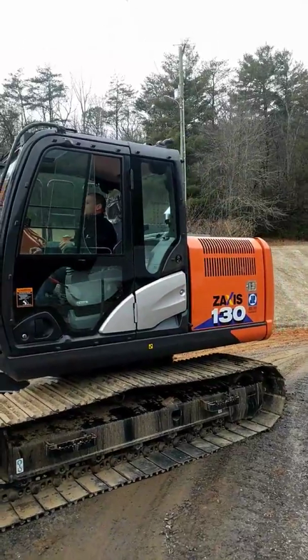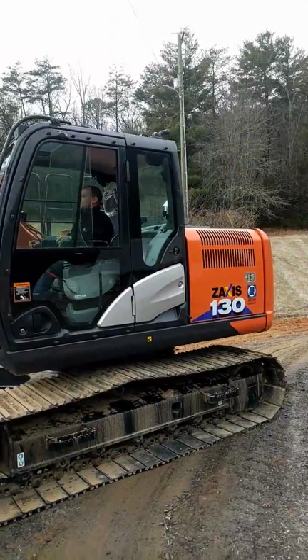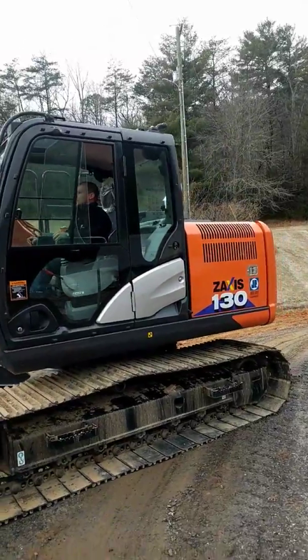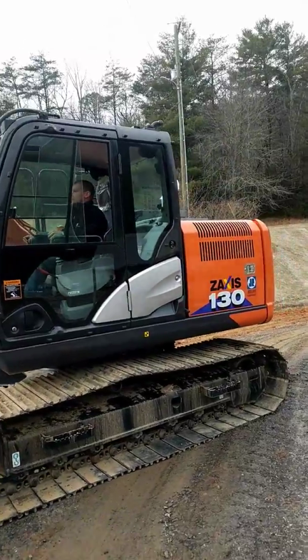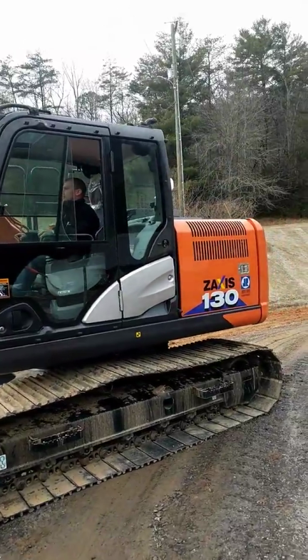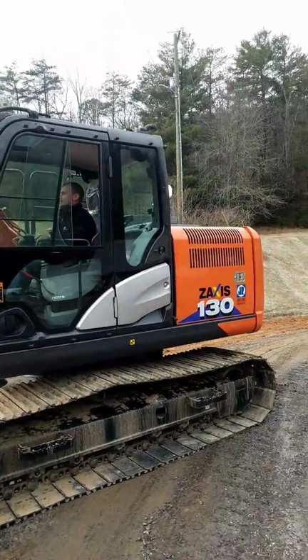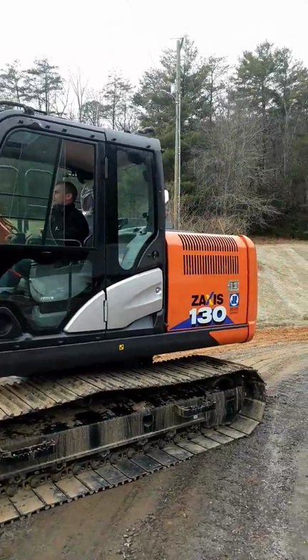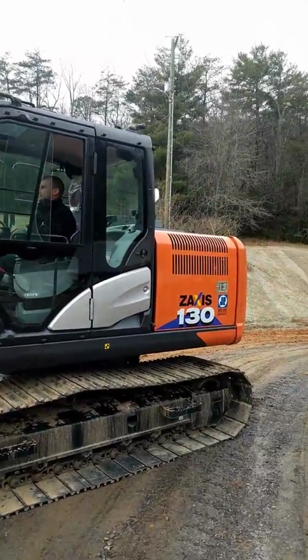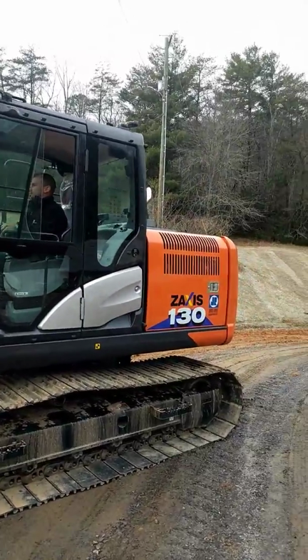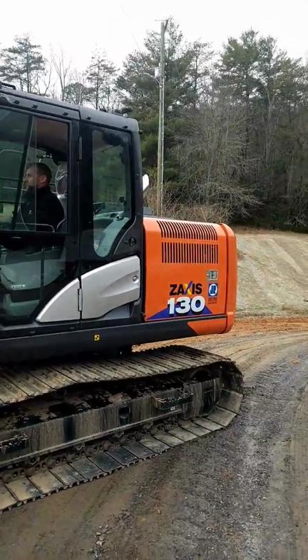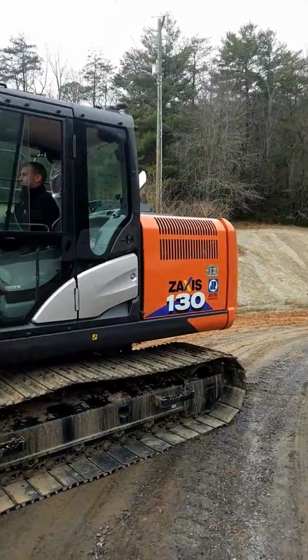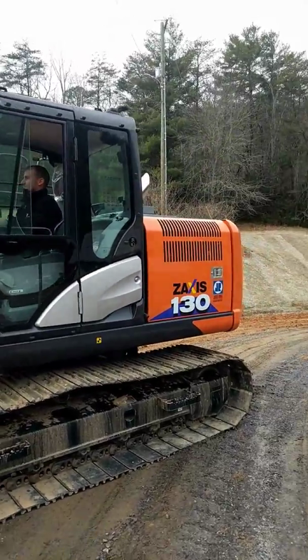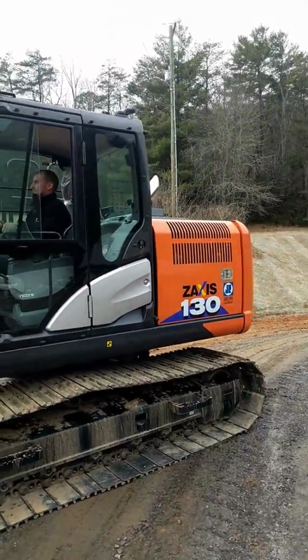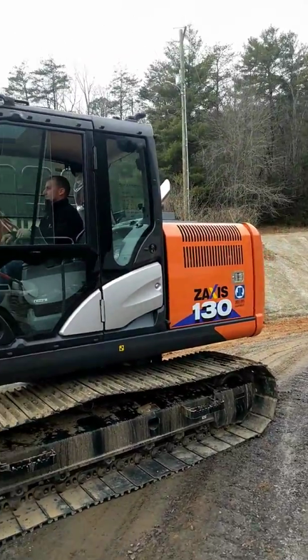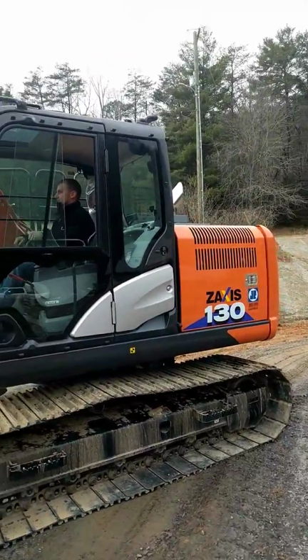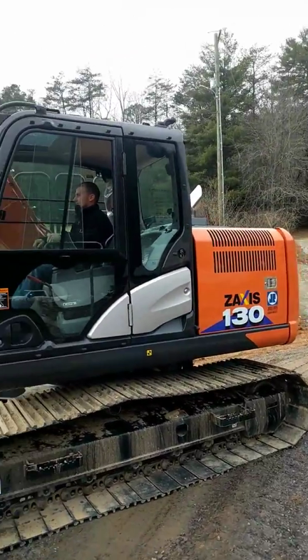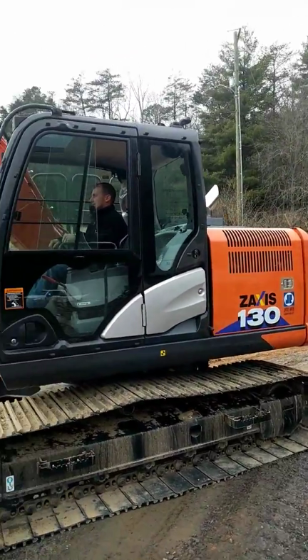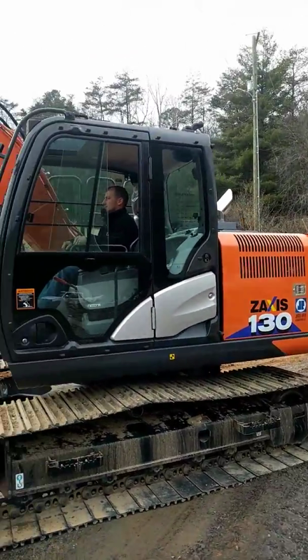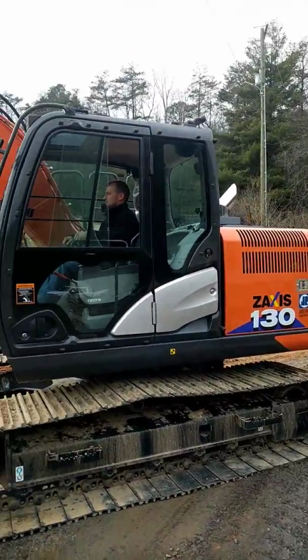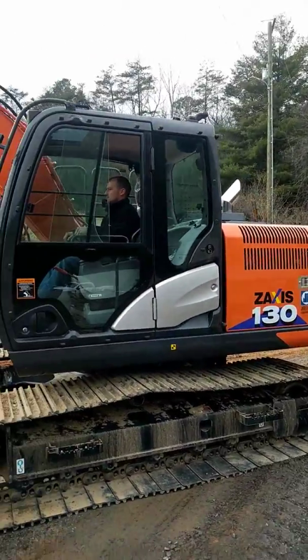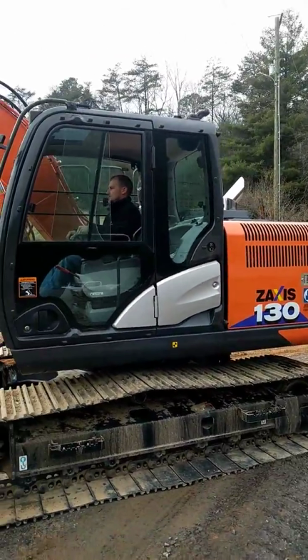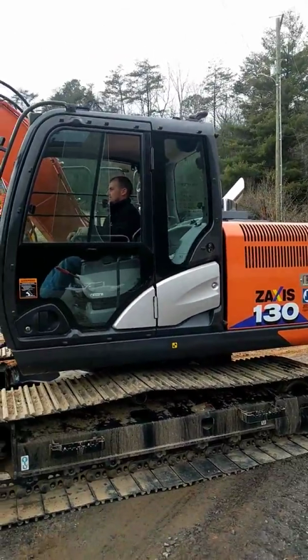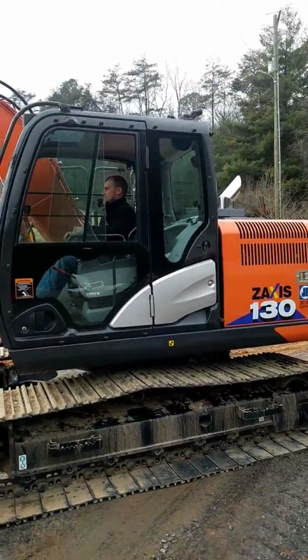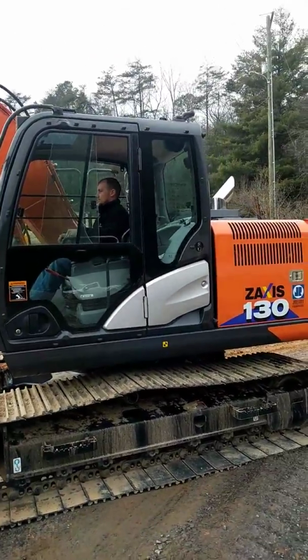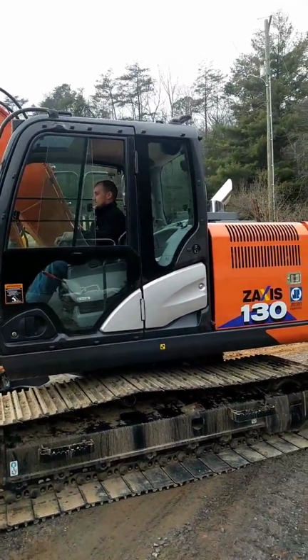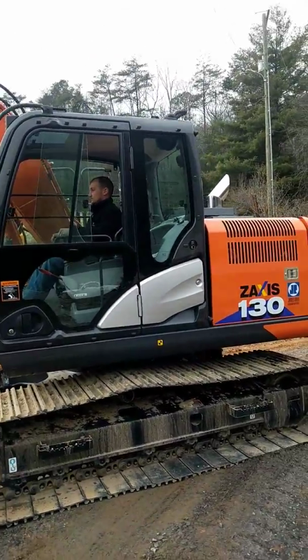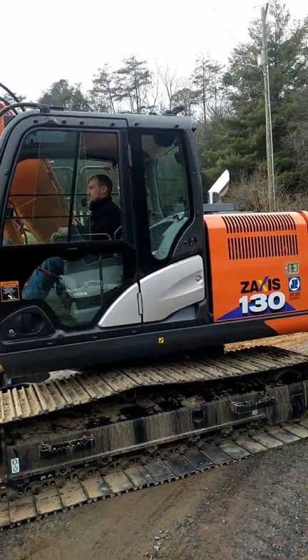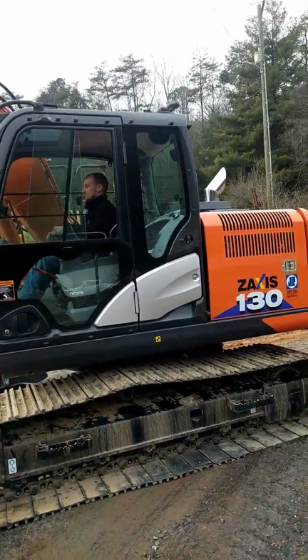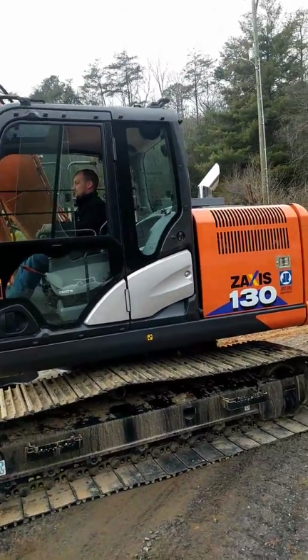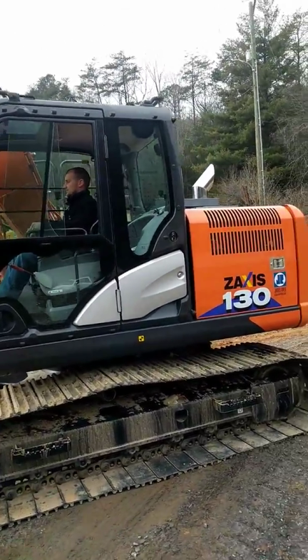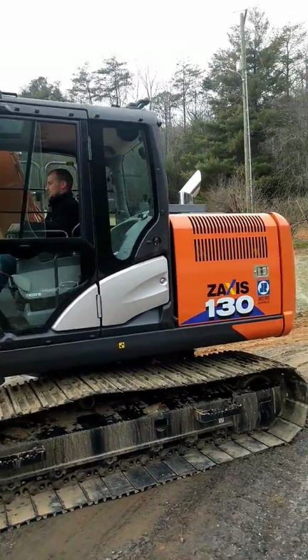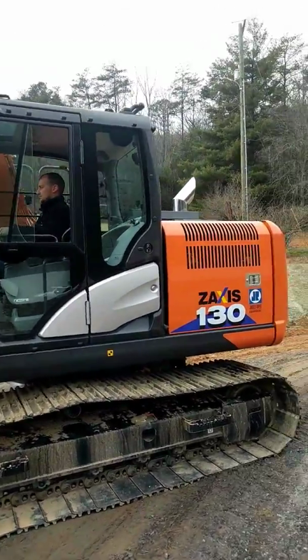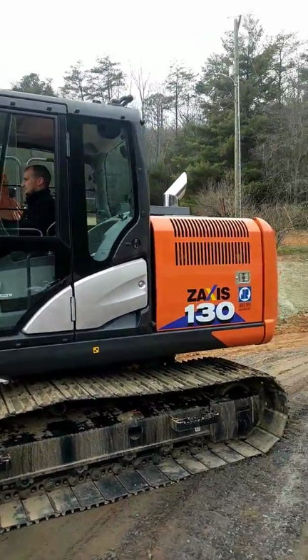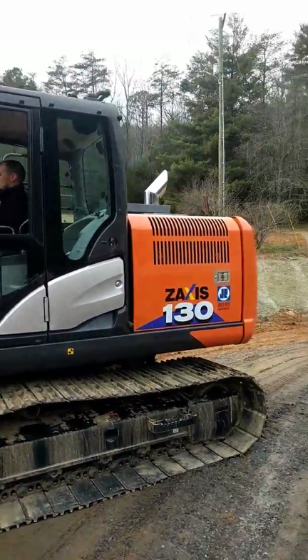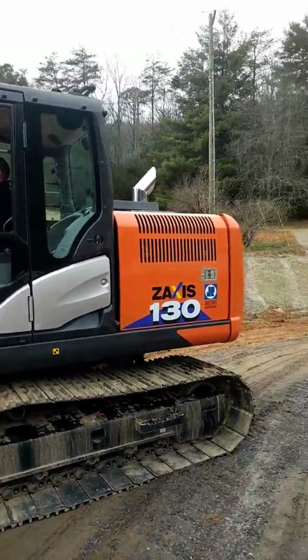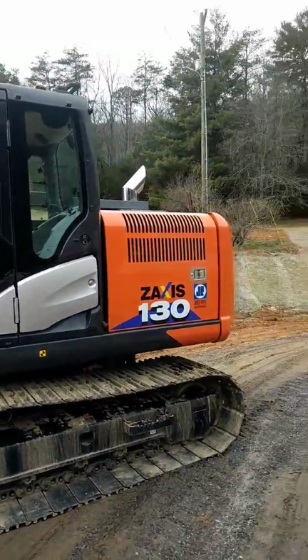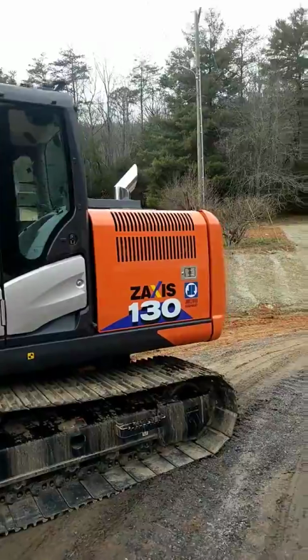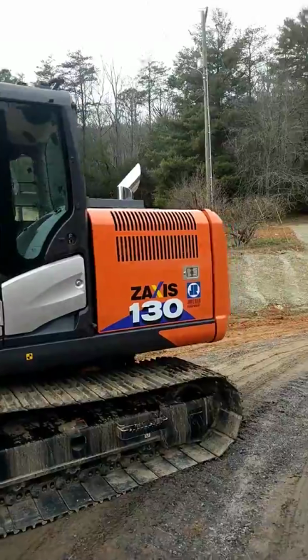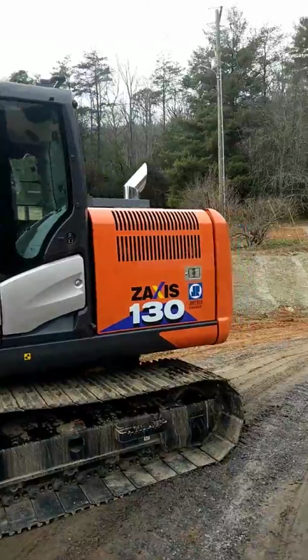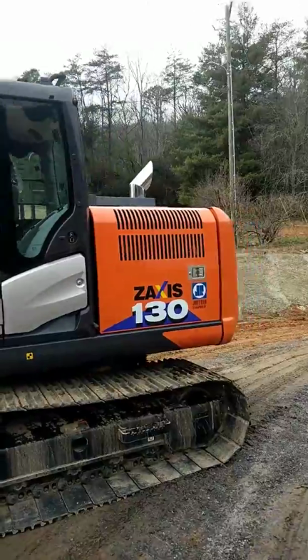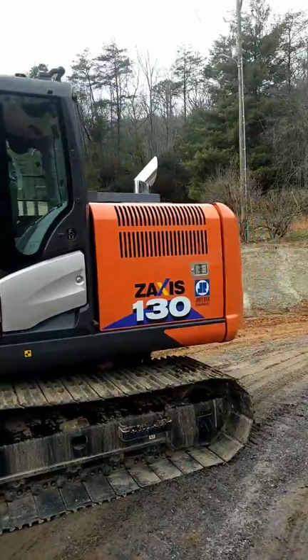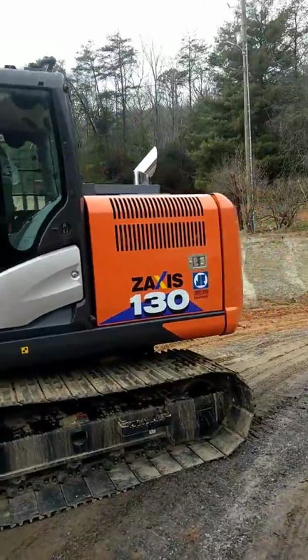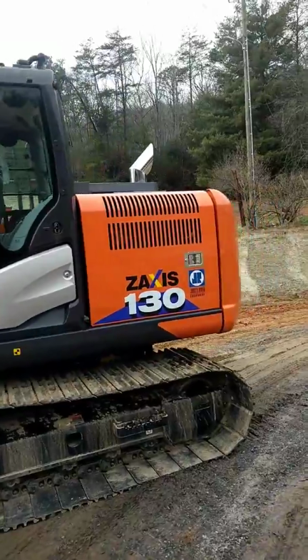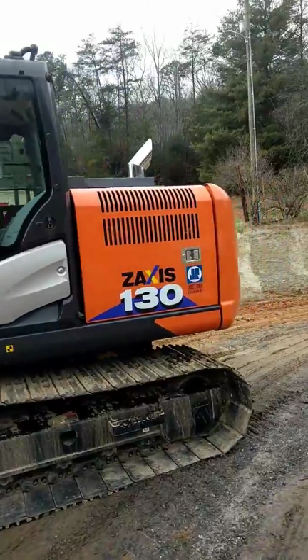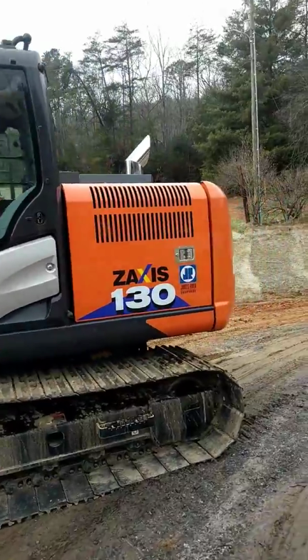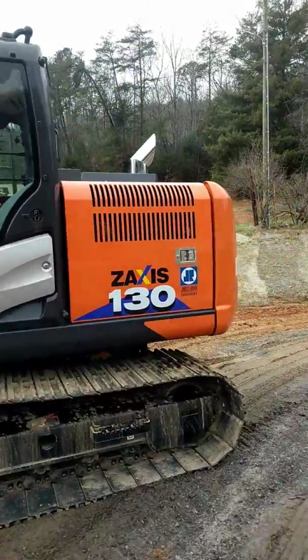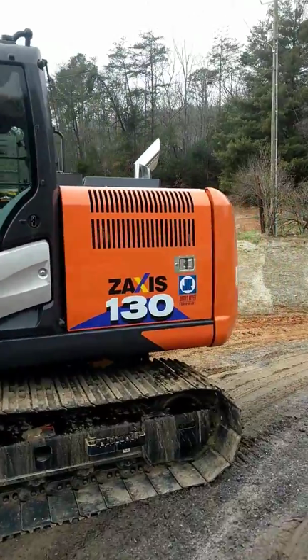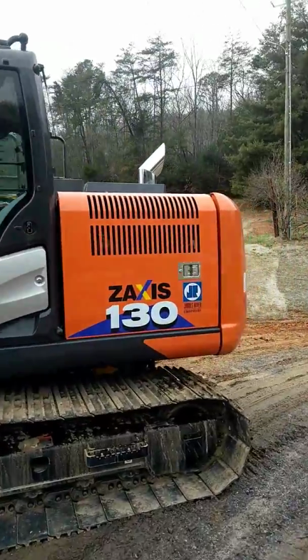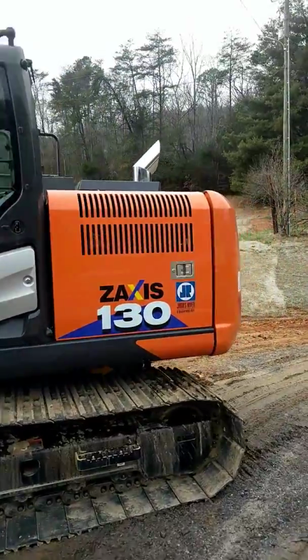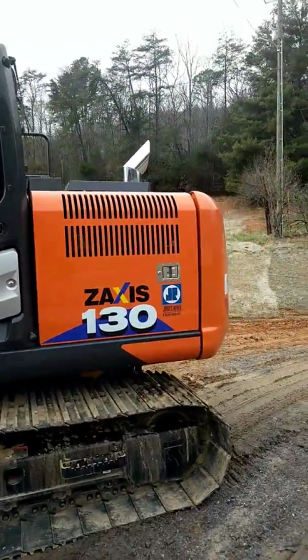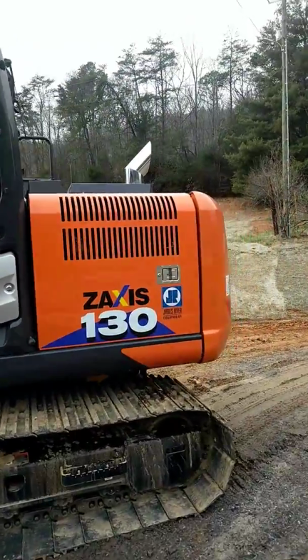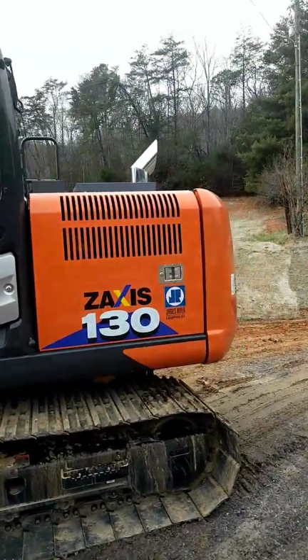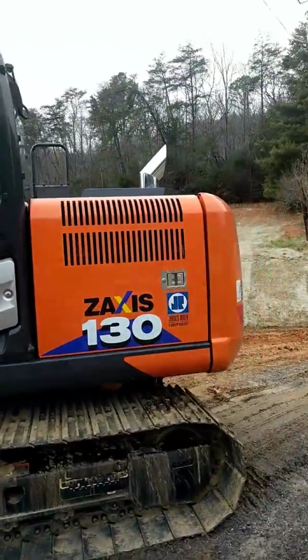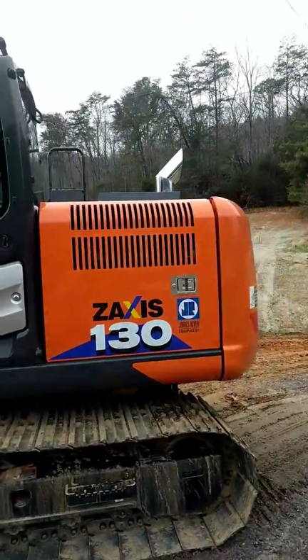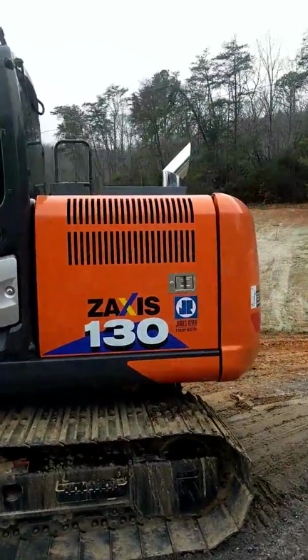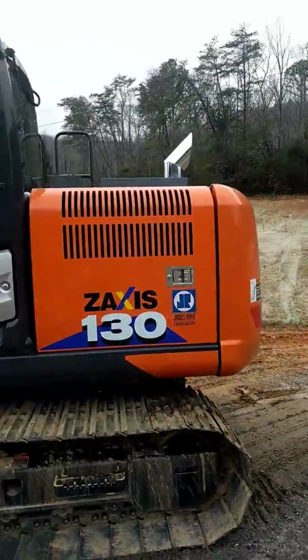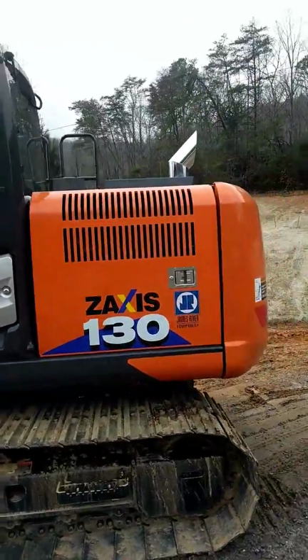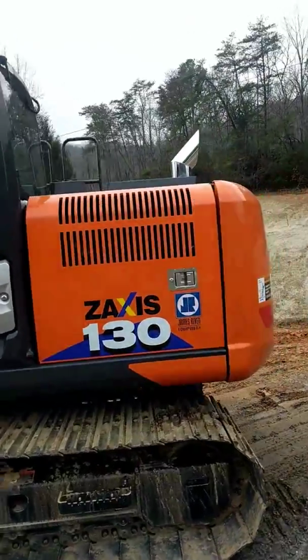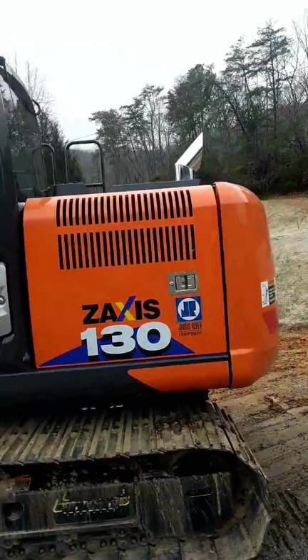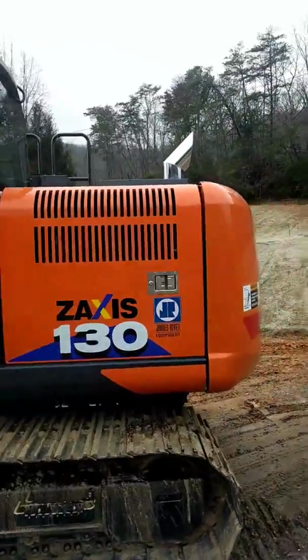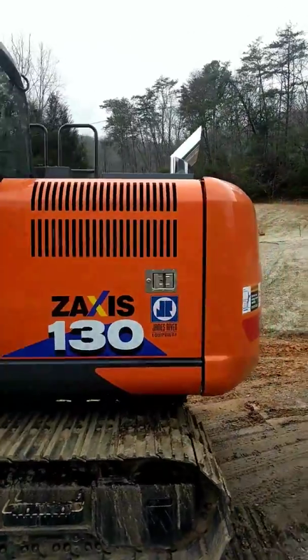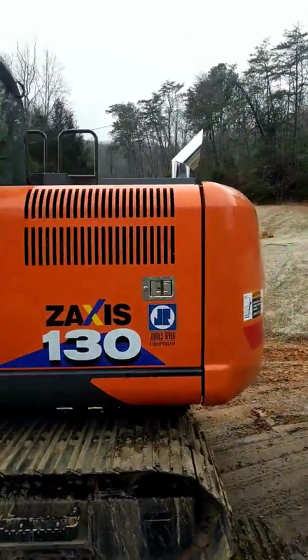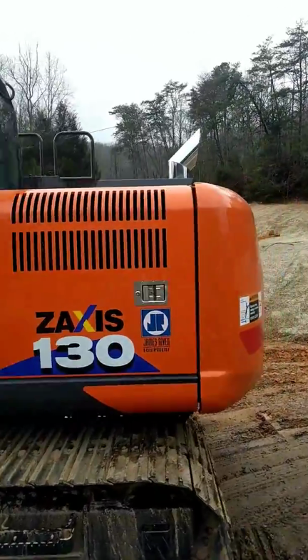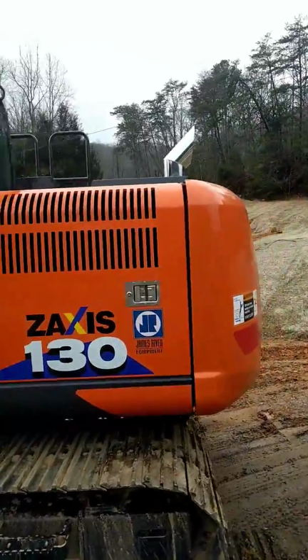Got a thousand loads to move here soon, so we'll see how that does. We'll also see how it does with trees and clearing. Got the chrome stack on it.